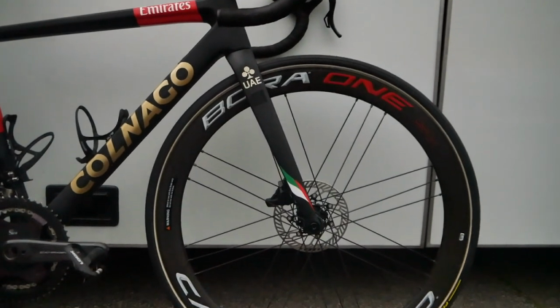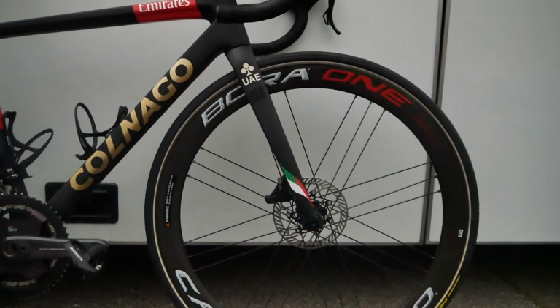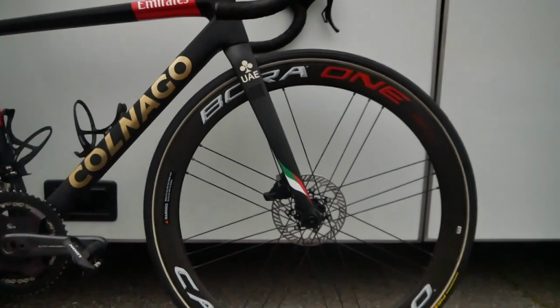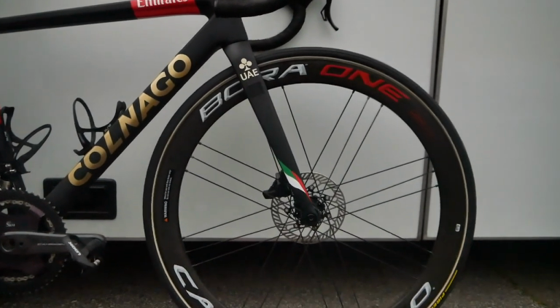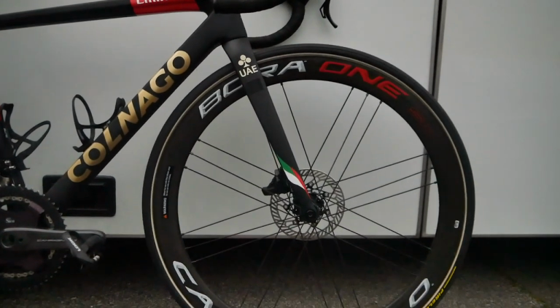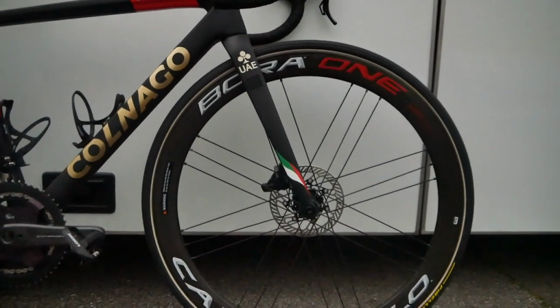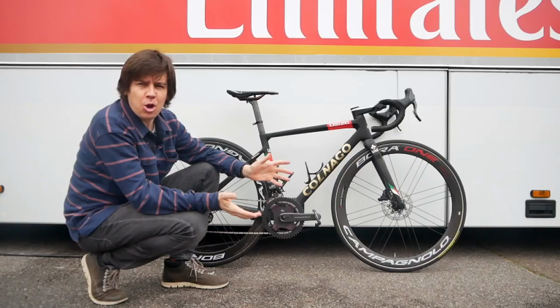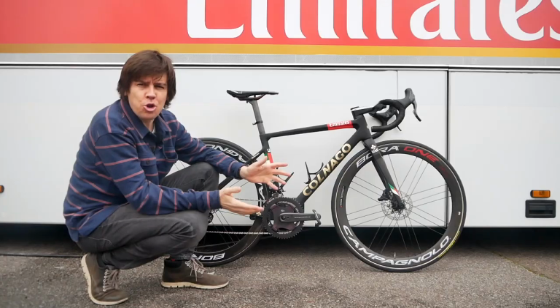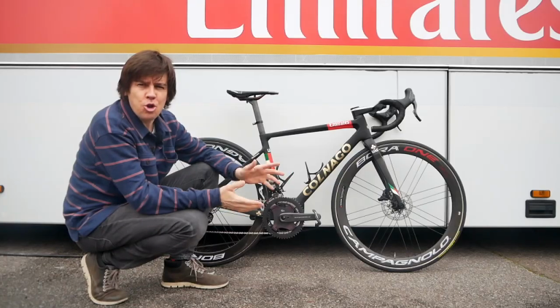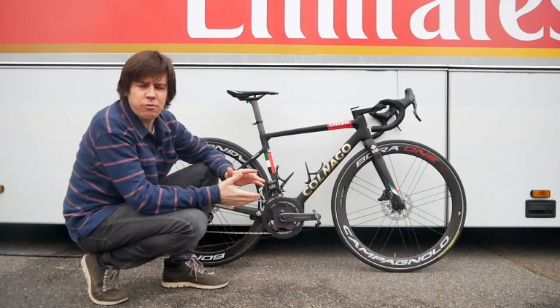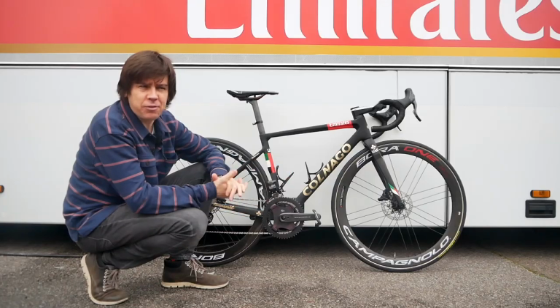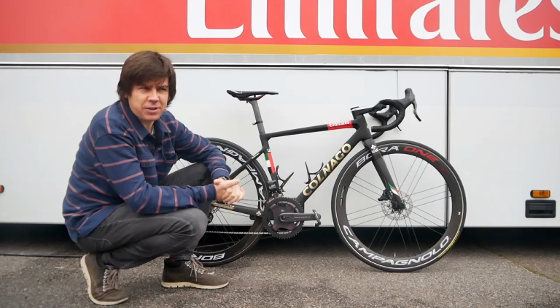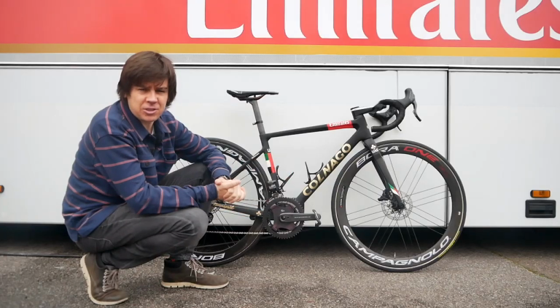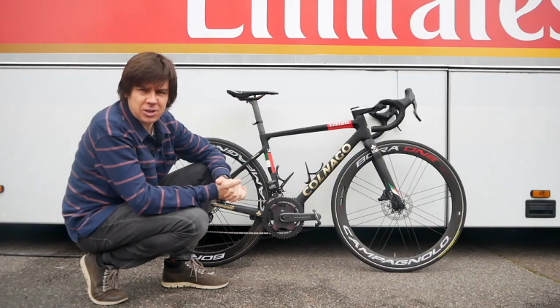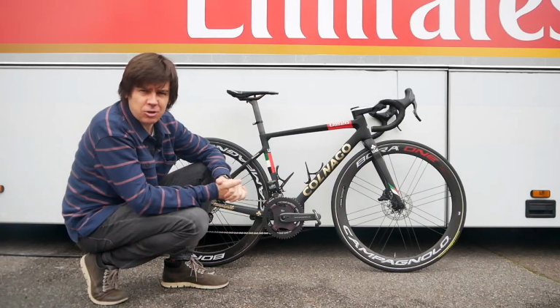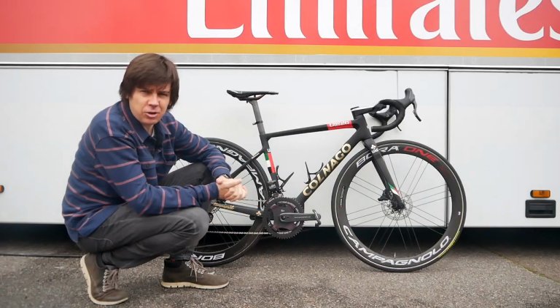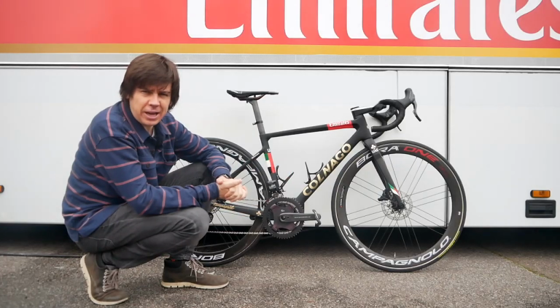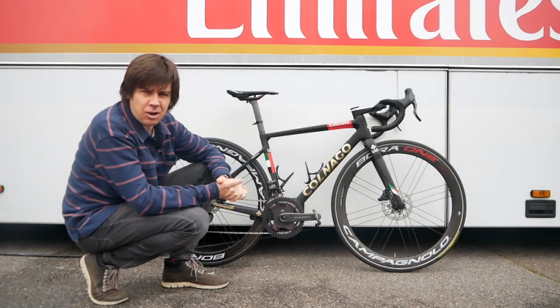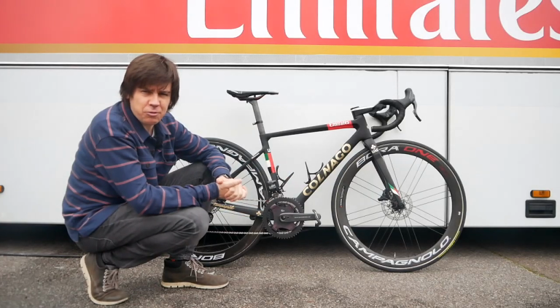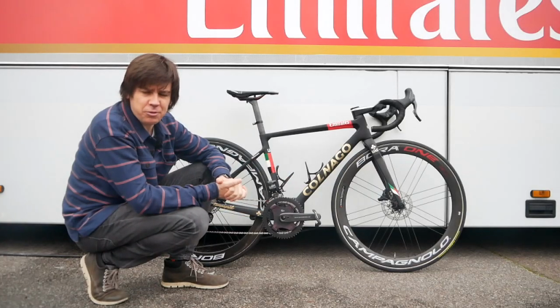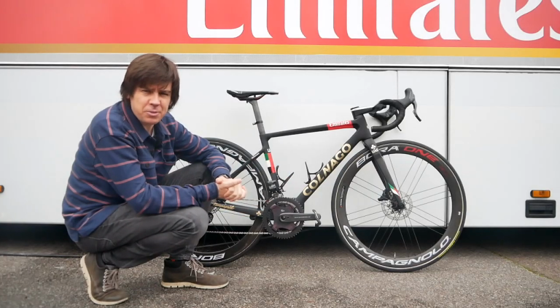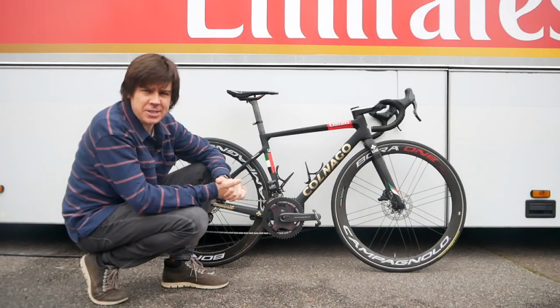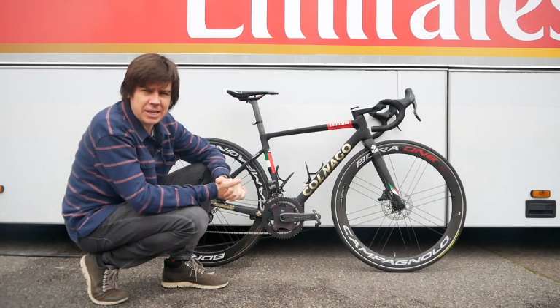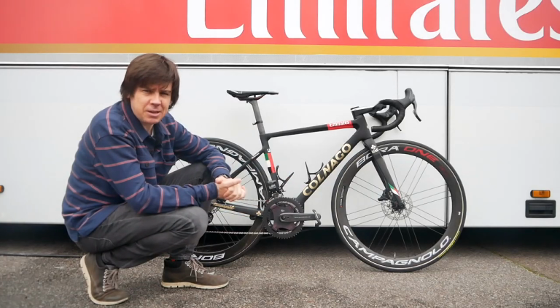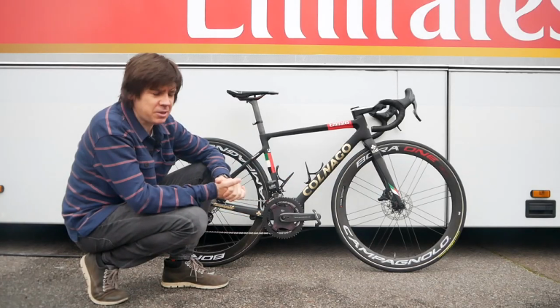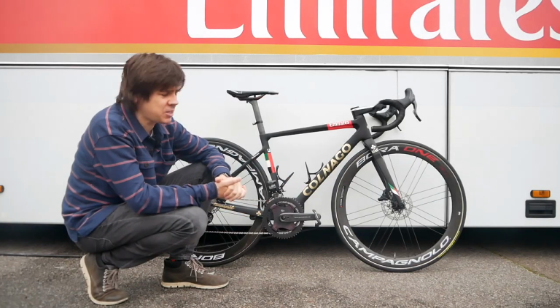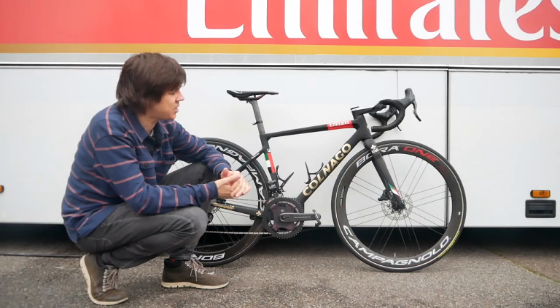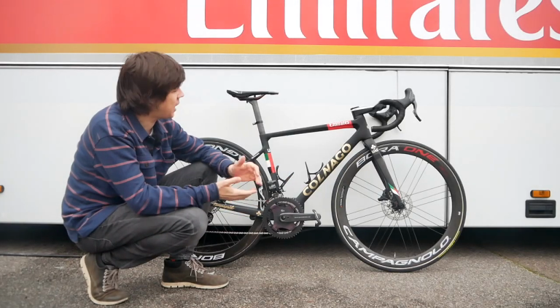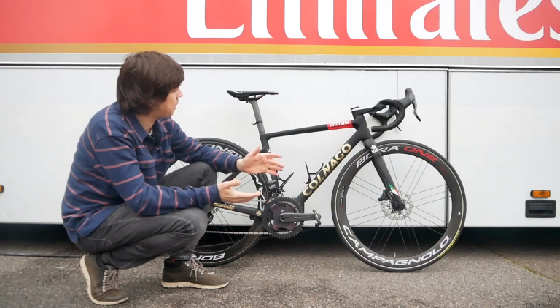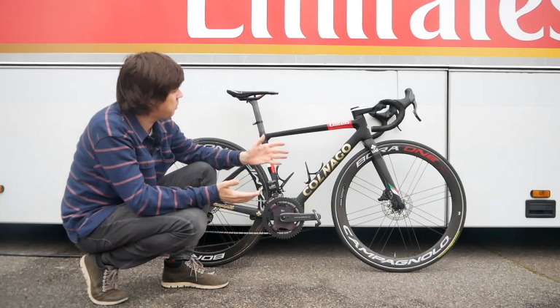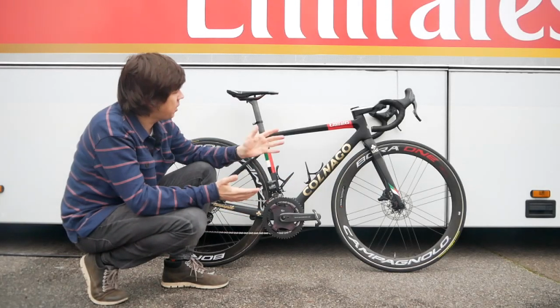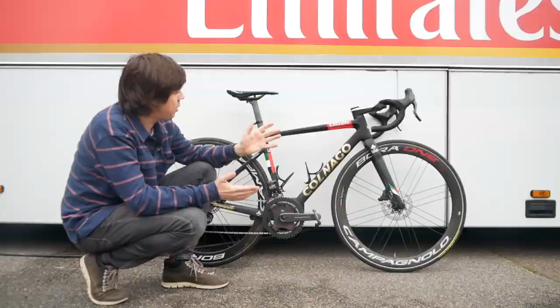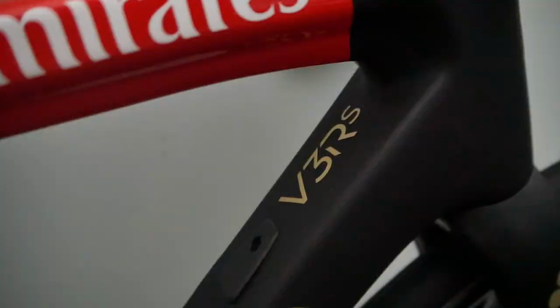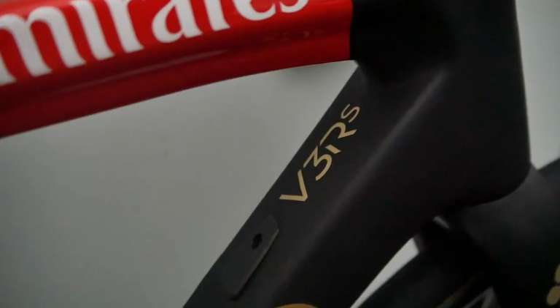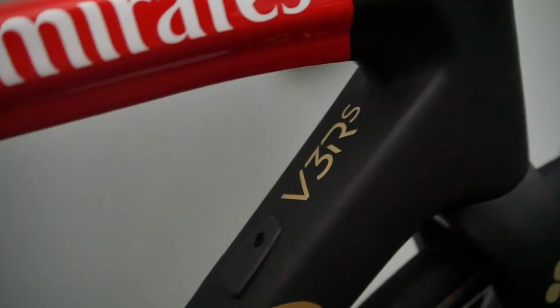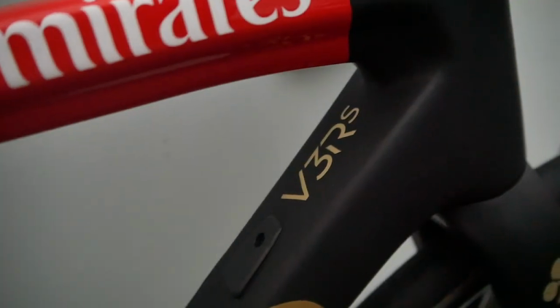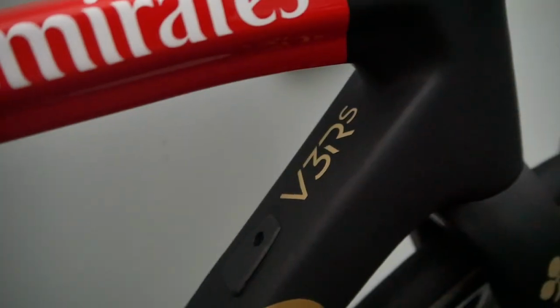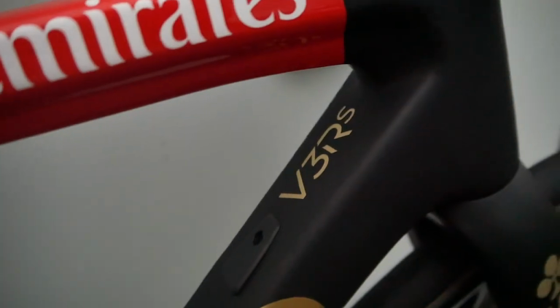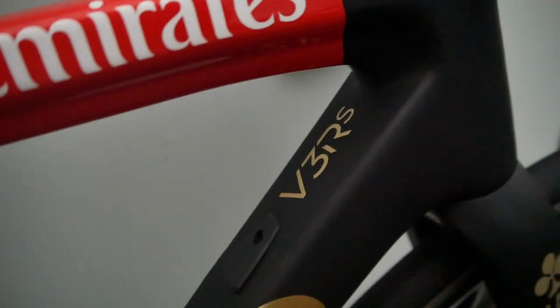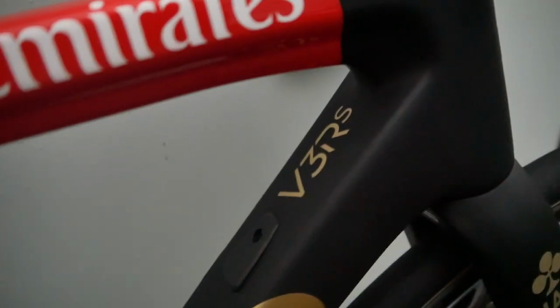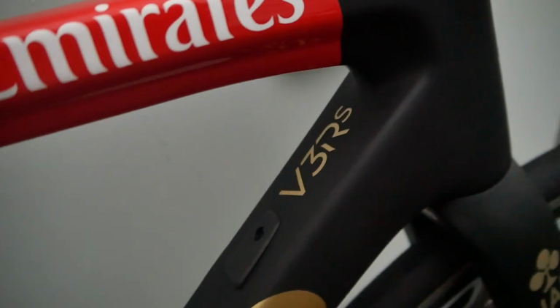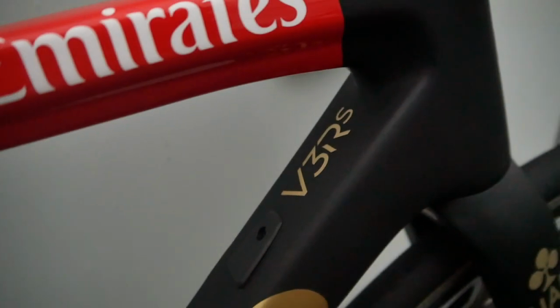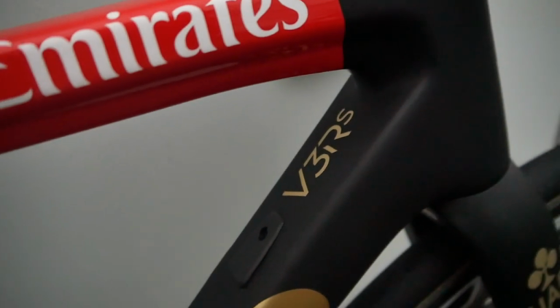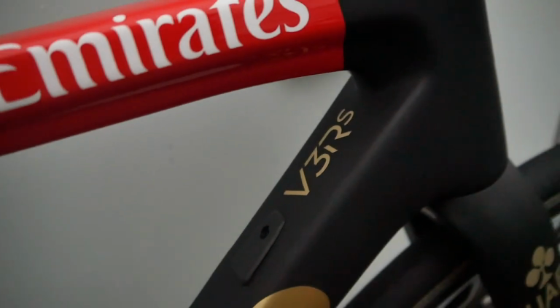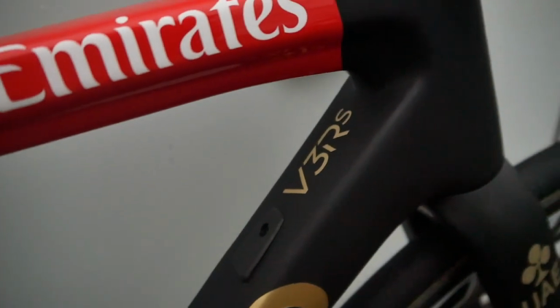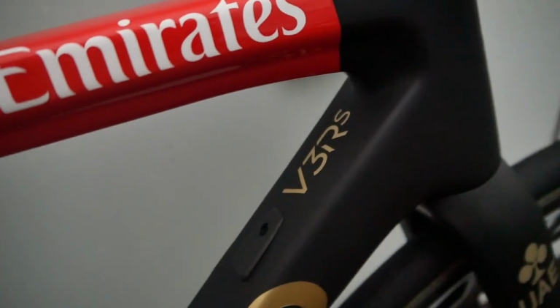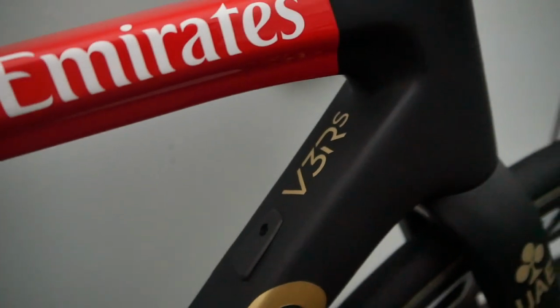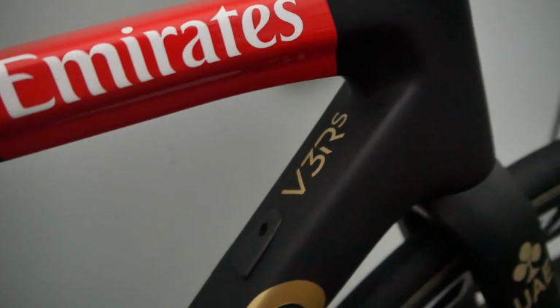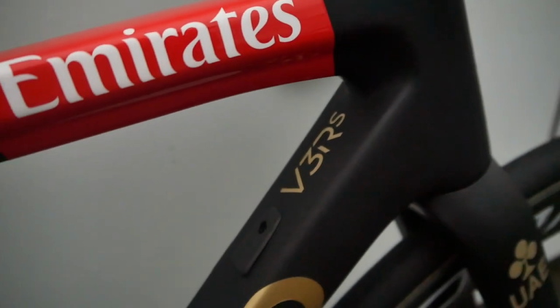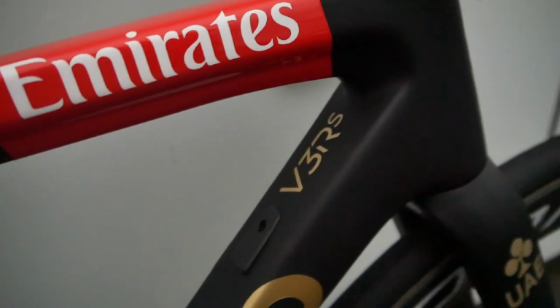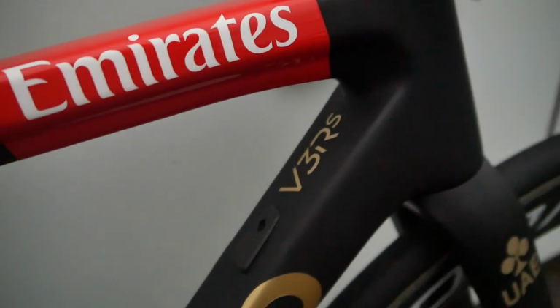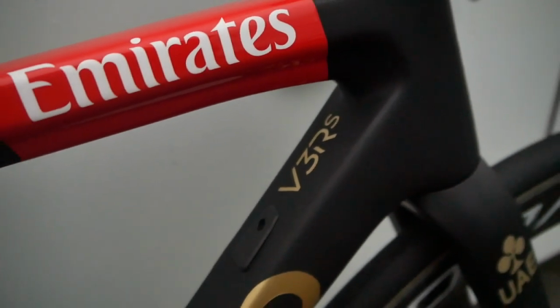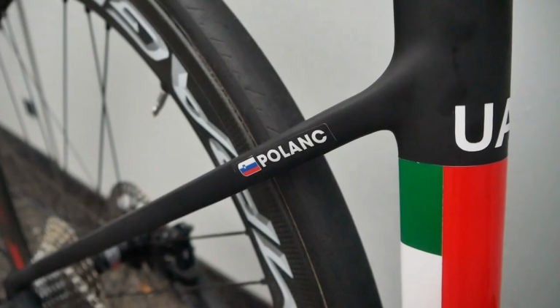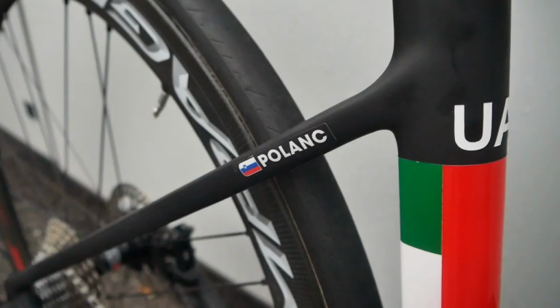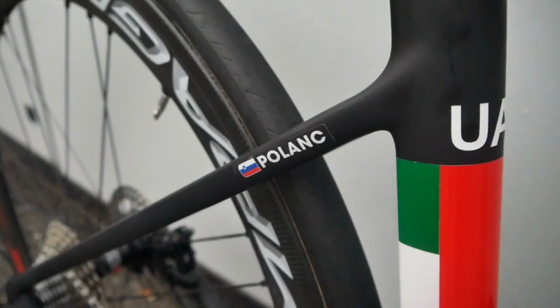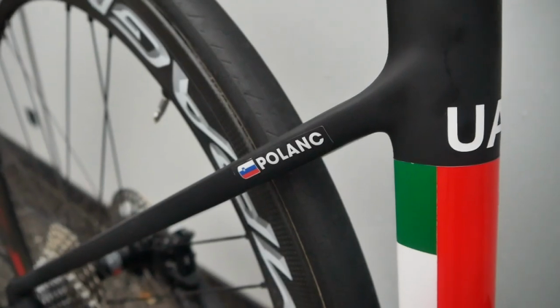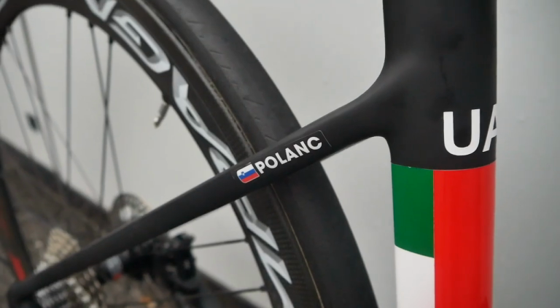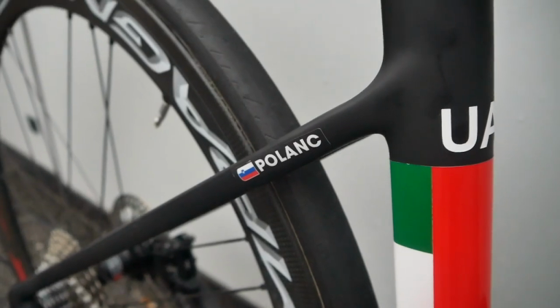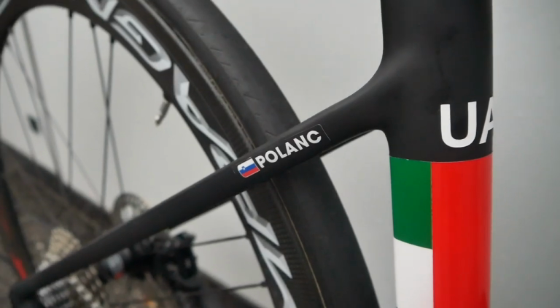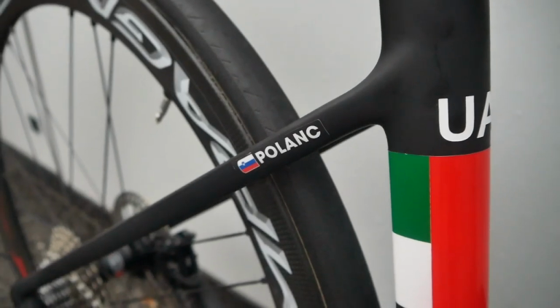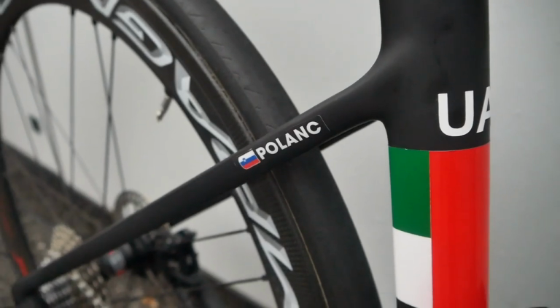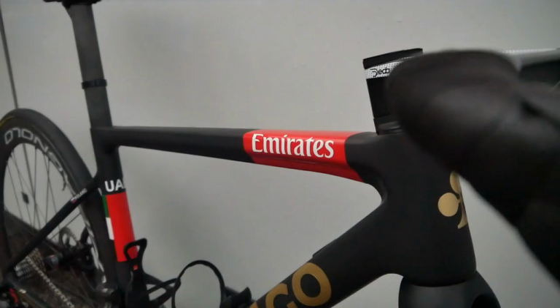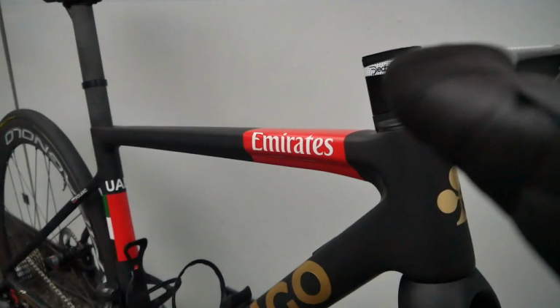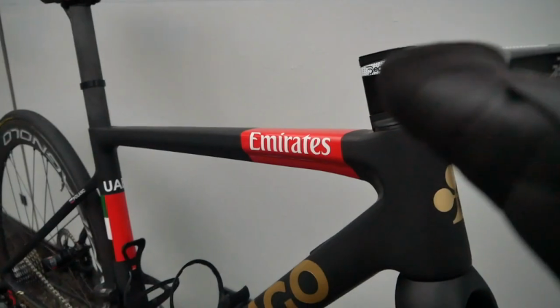Here we have another fancy Cornago from the team. This time the V3 RS. This one's owned by Pogačar. Let's have a look.